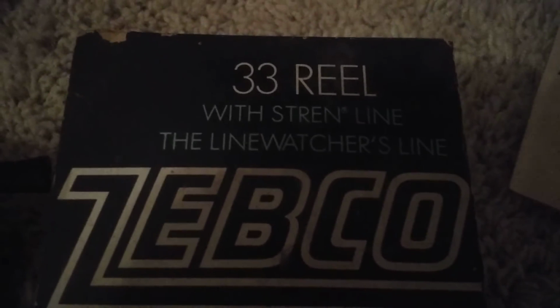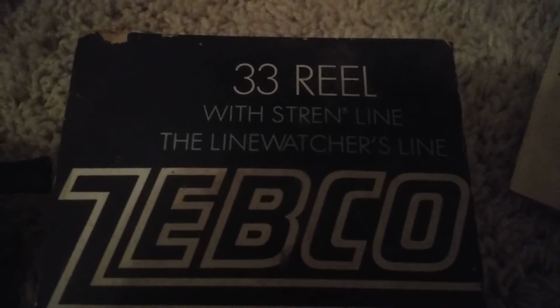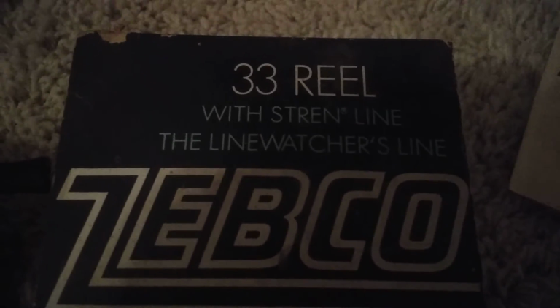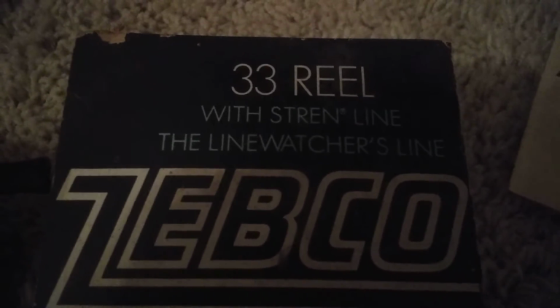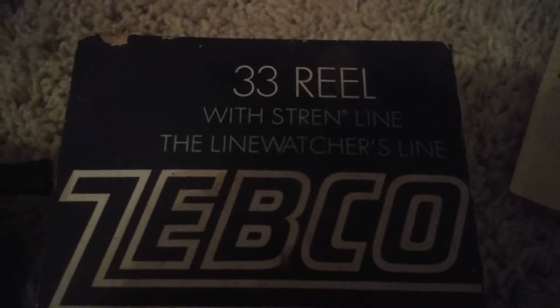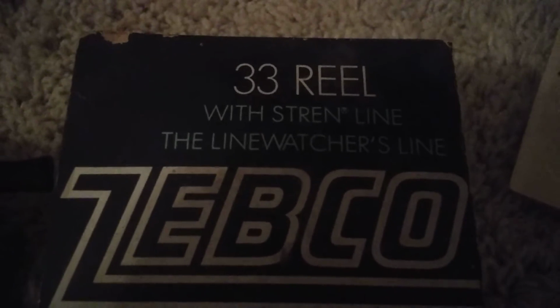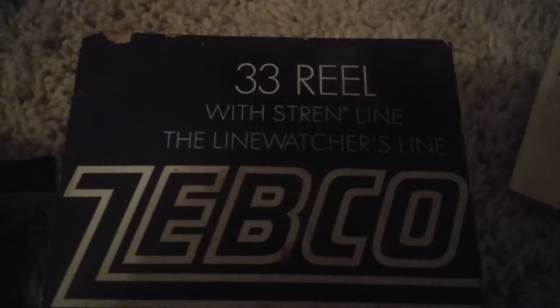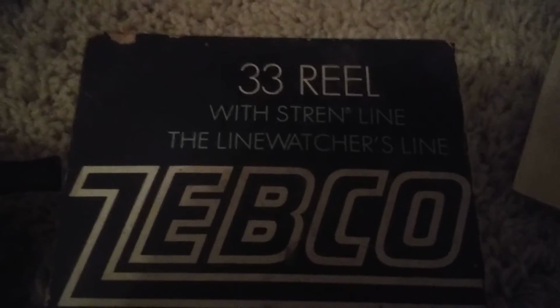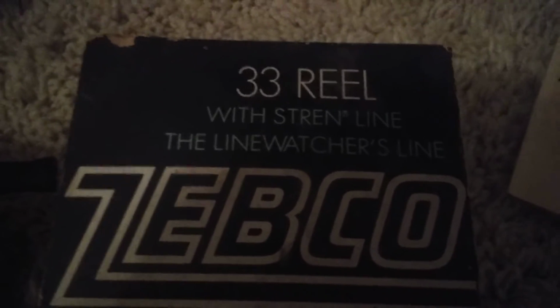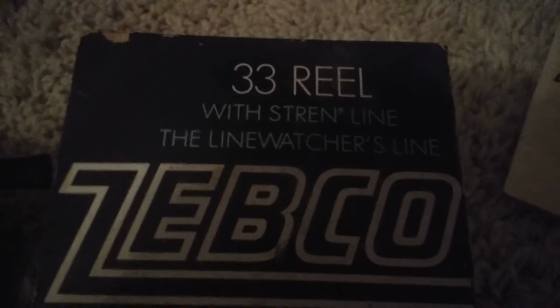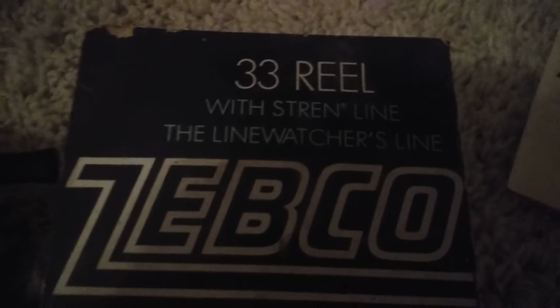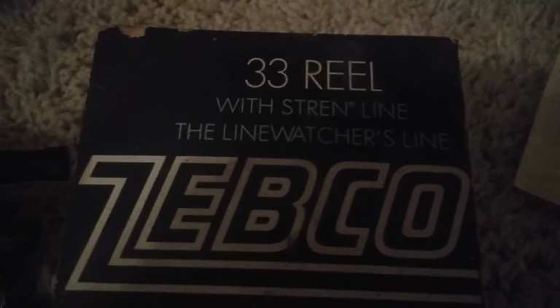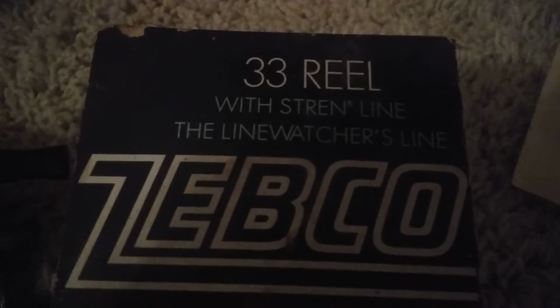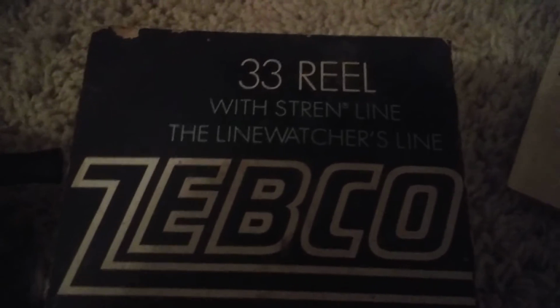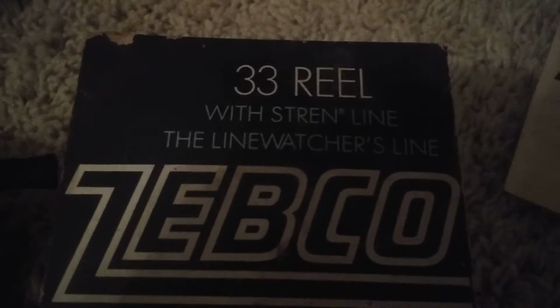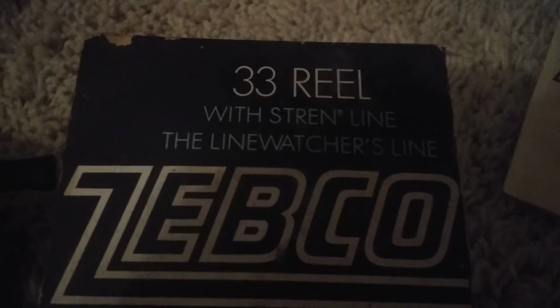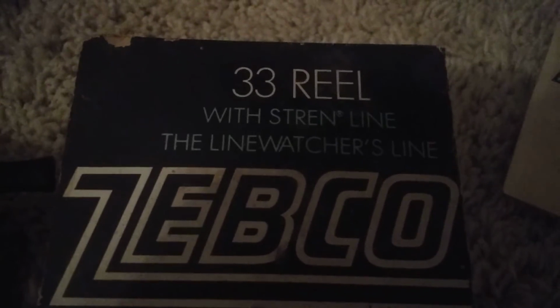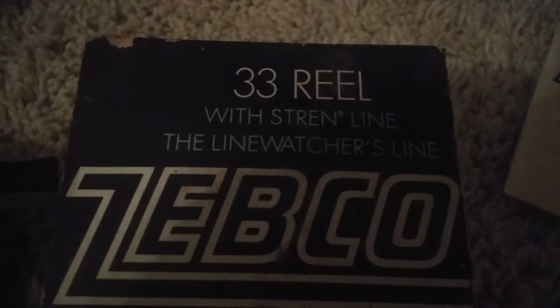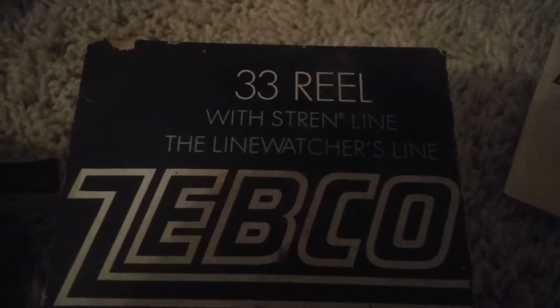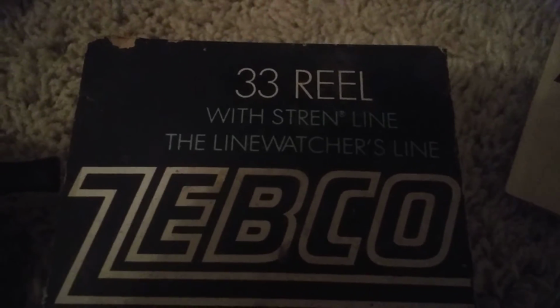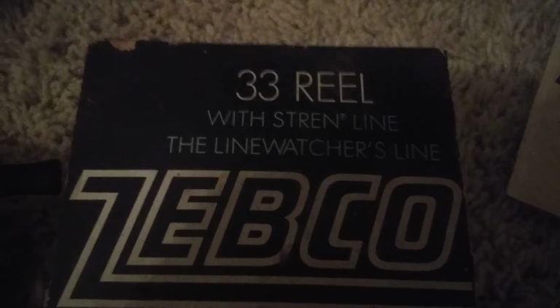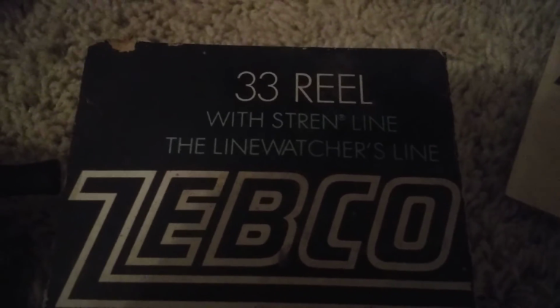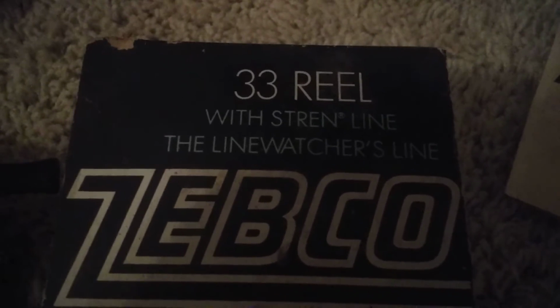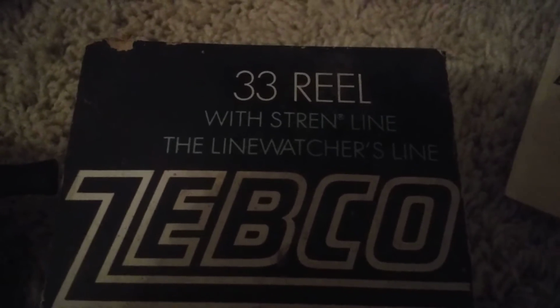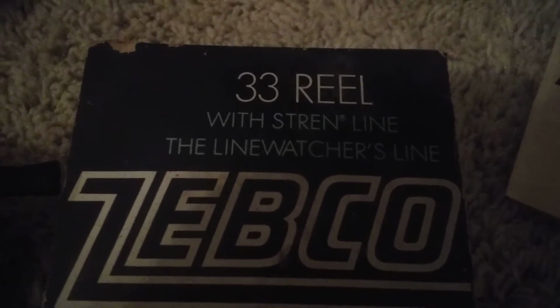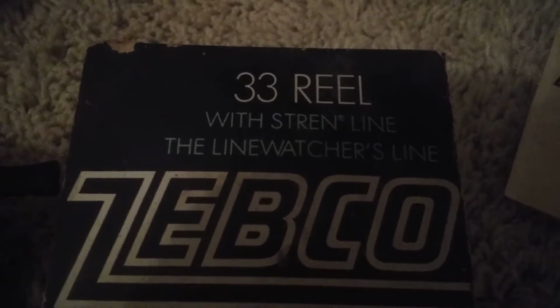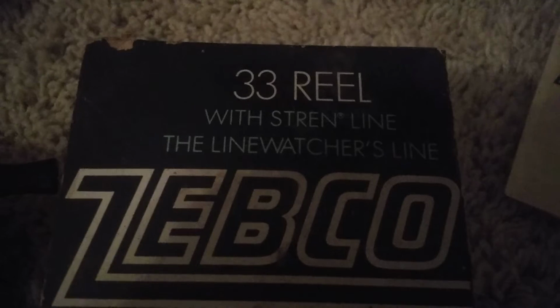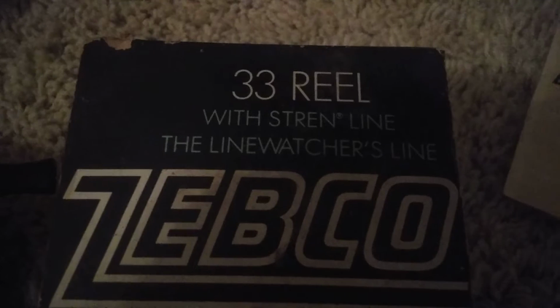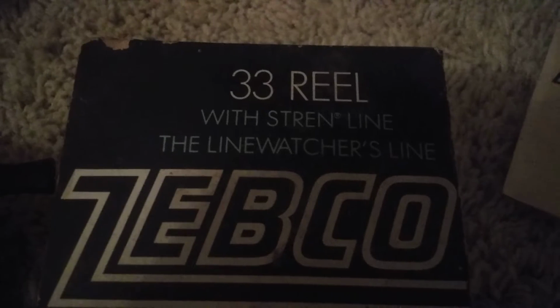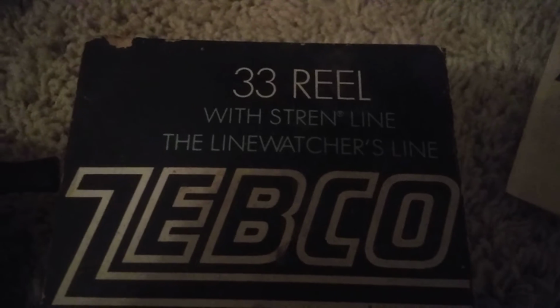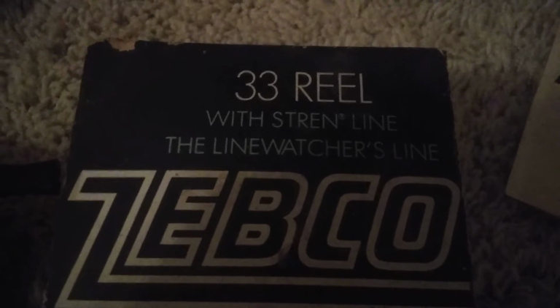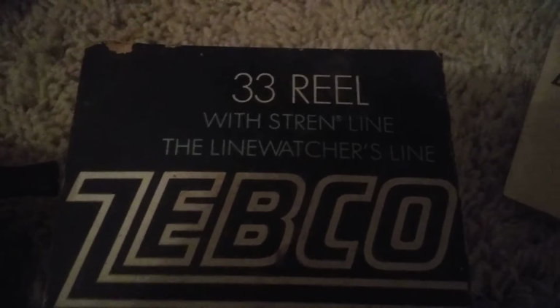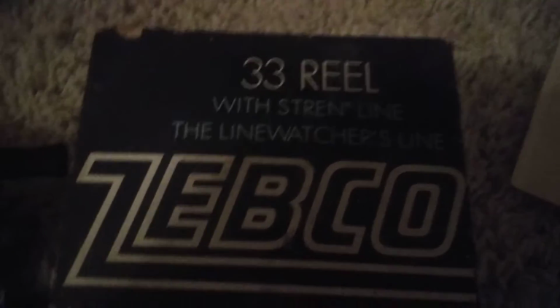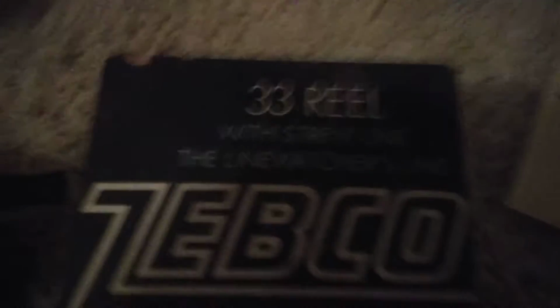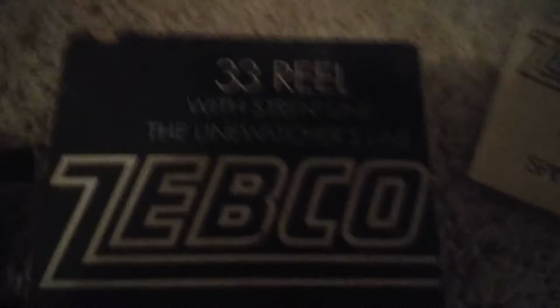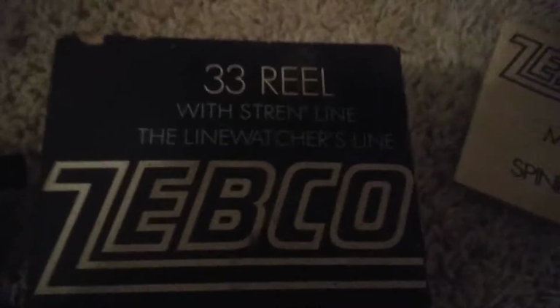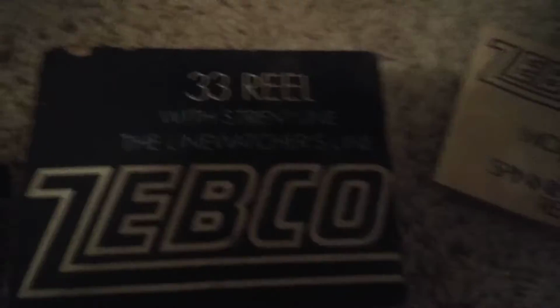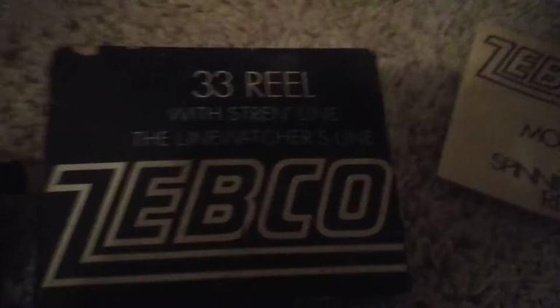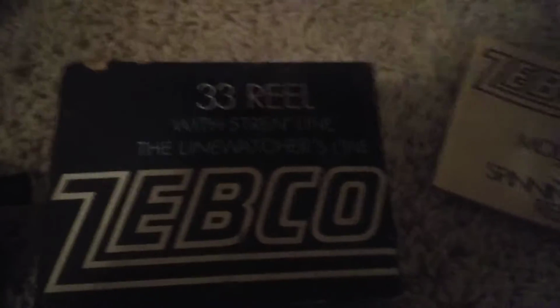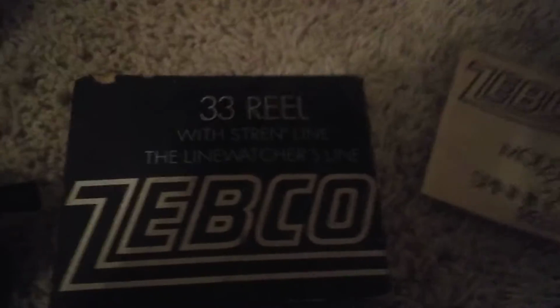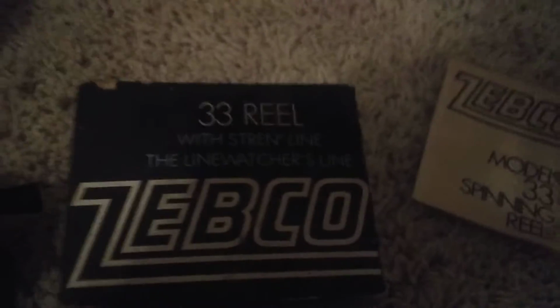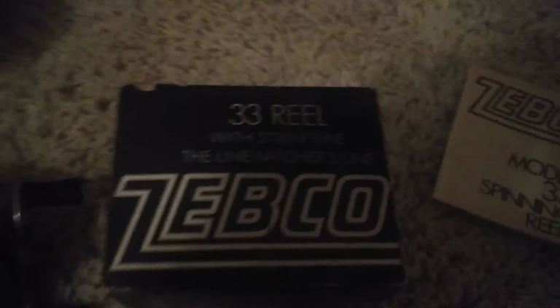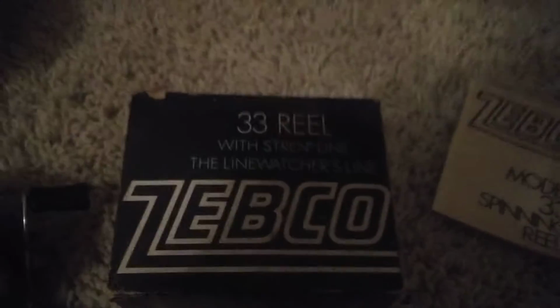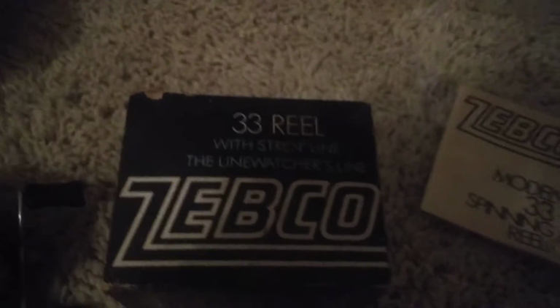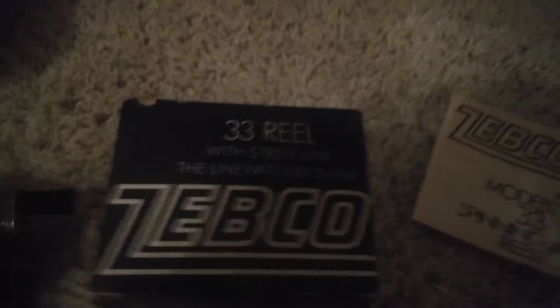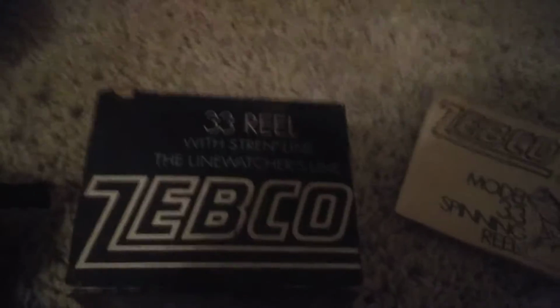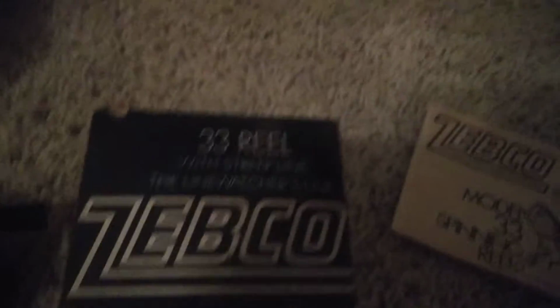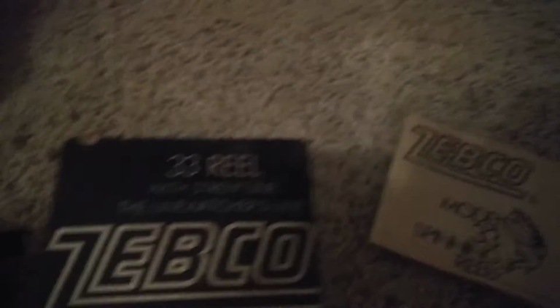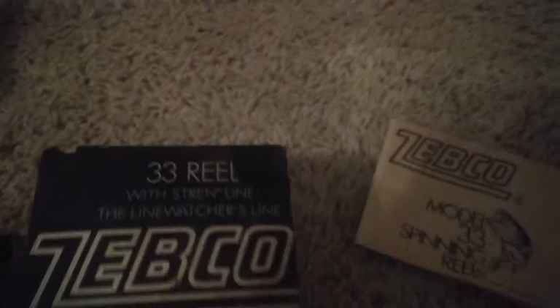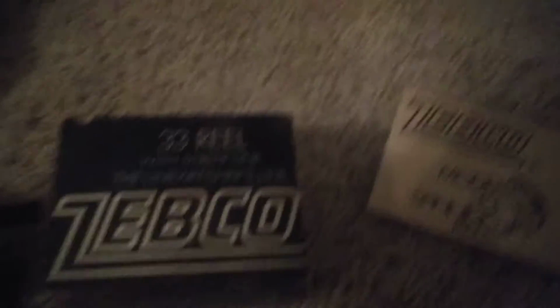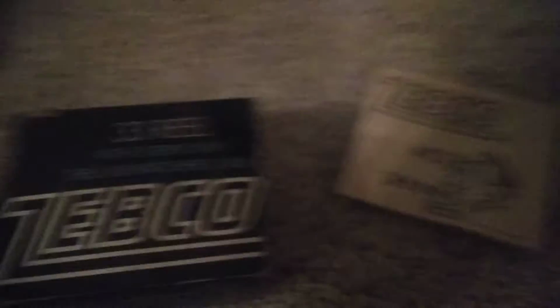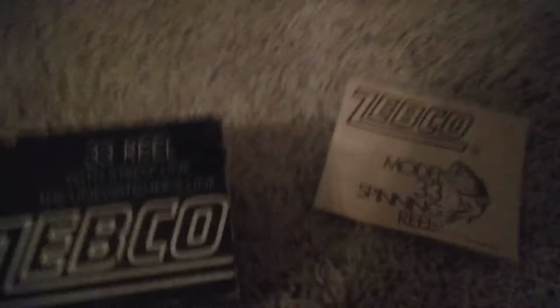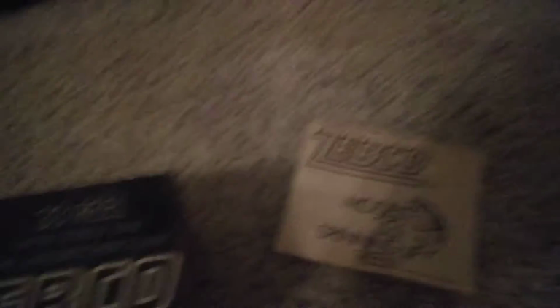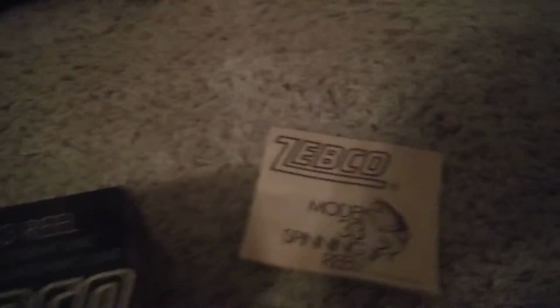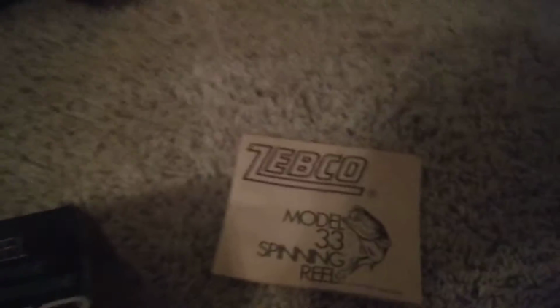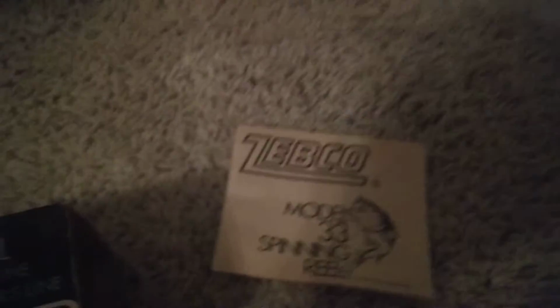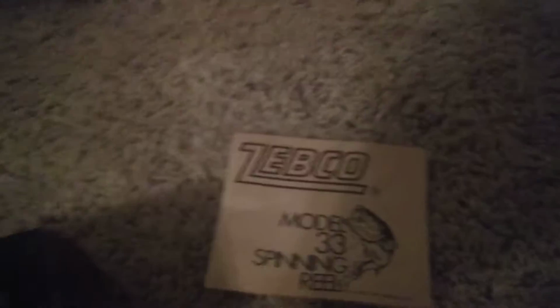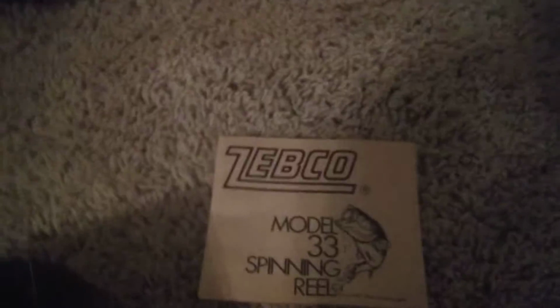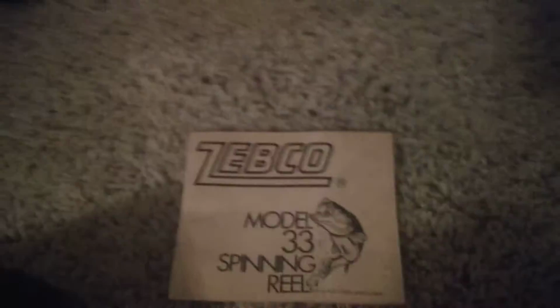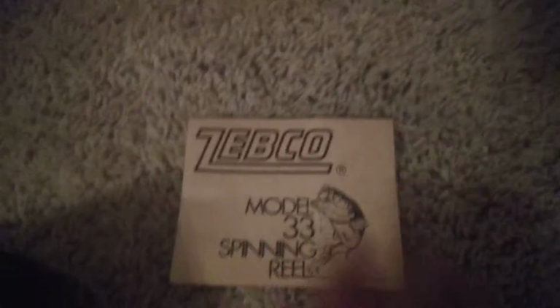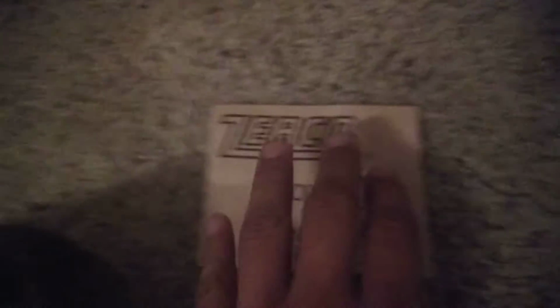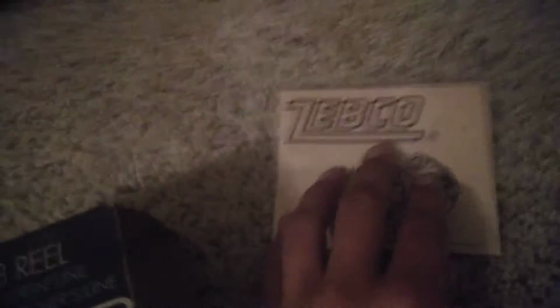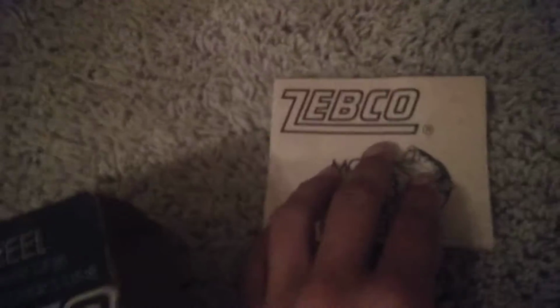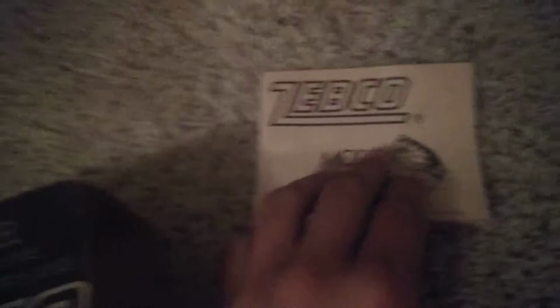Hi everybody, I'm showing off one of my old Zepco 33 reels that I recently got — it even comes with the manual.